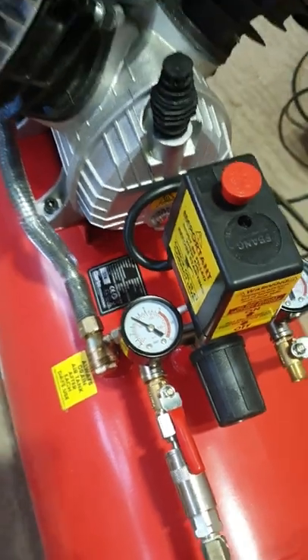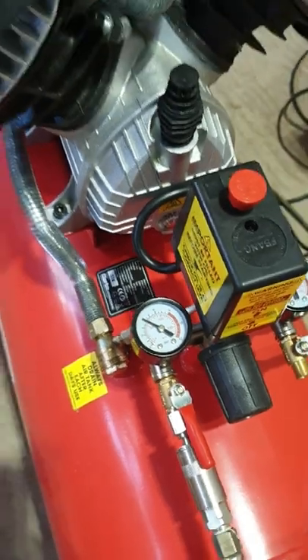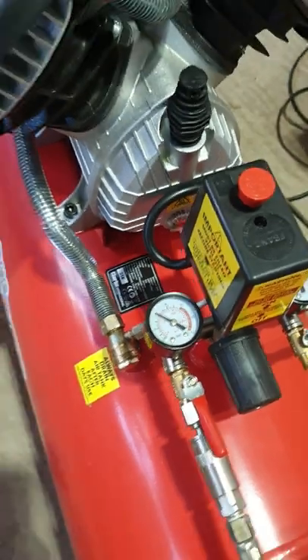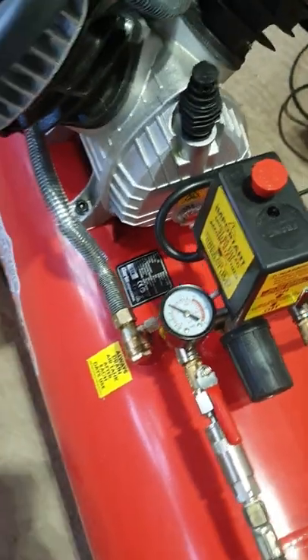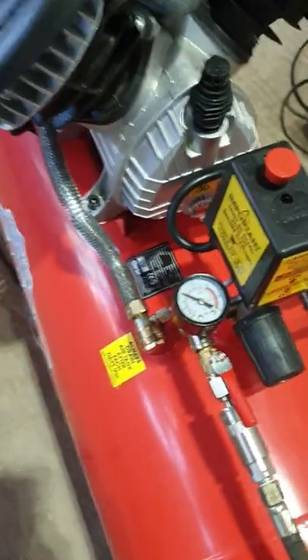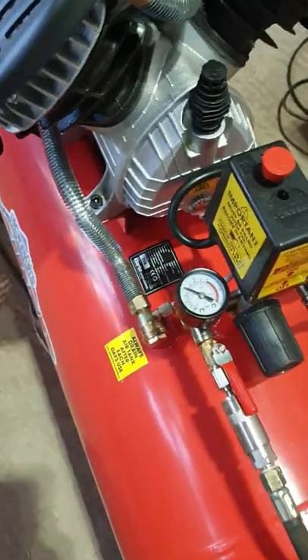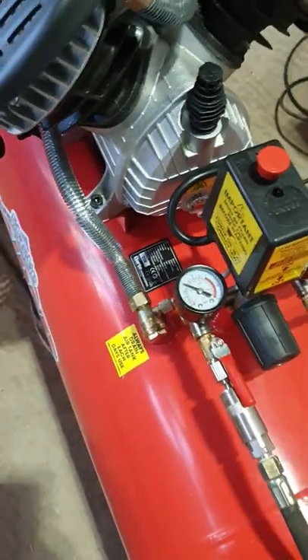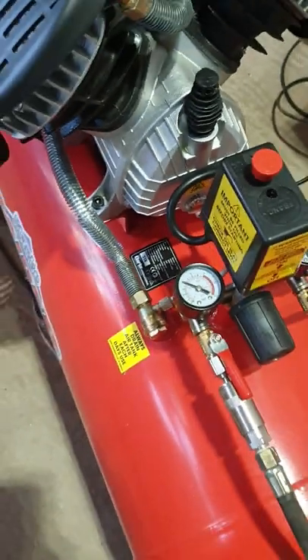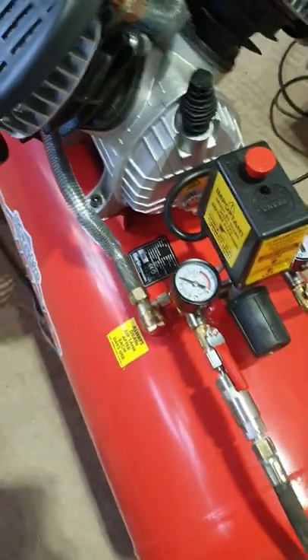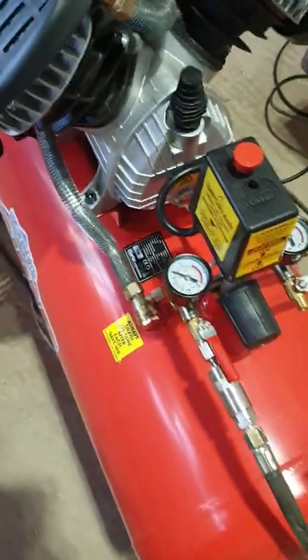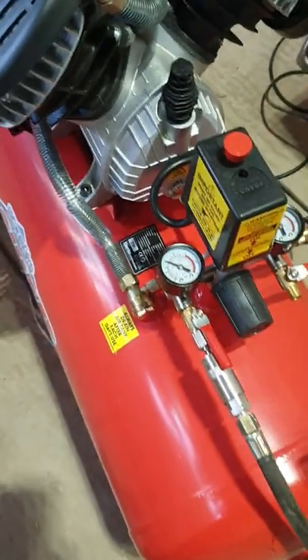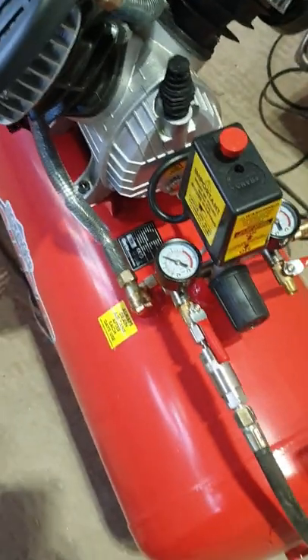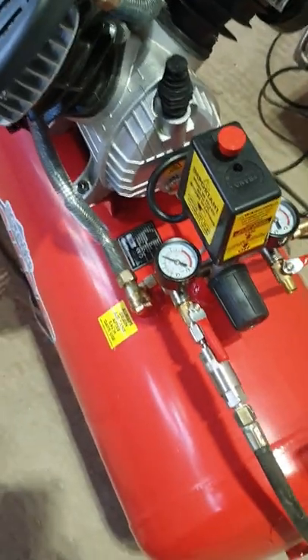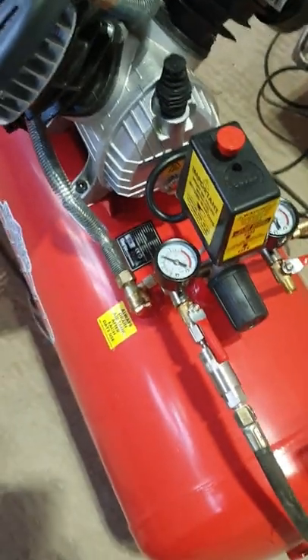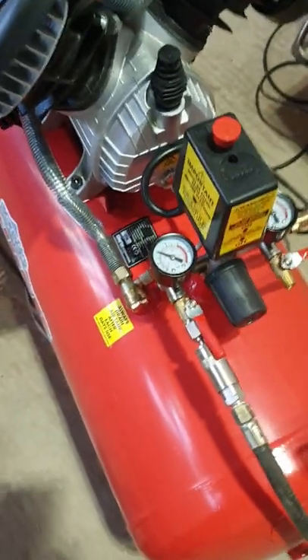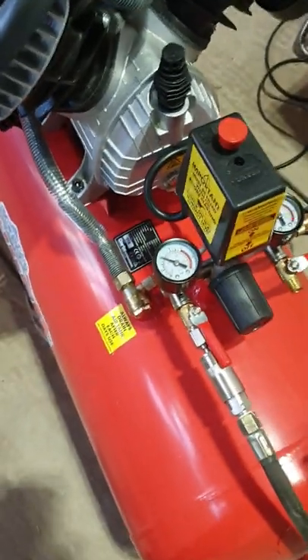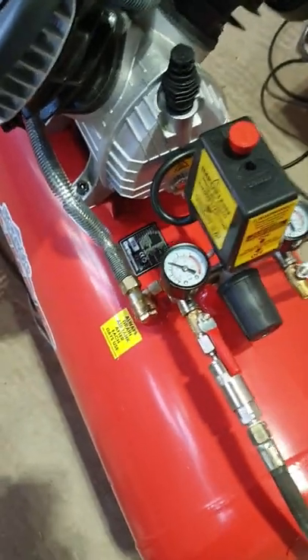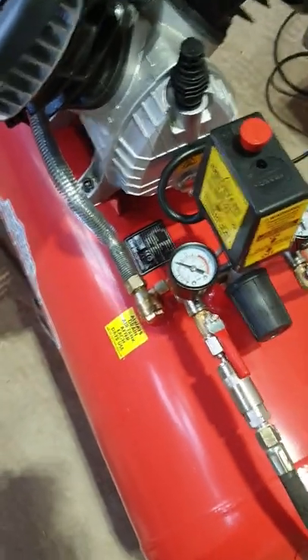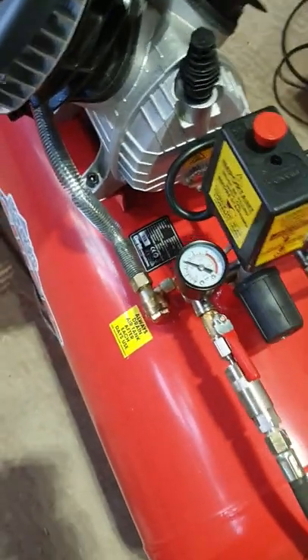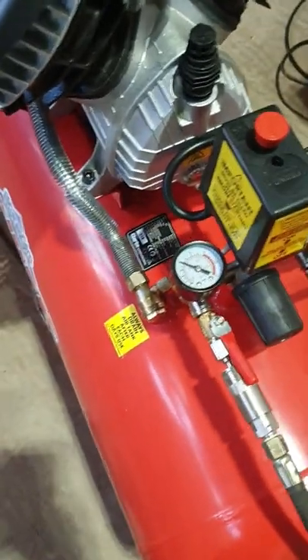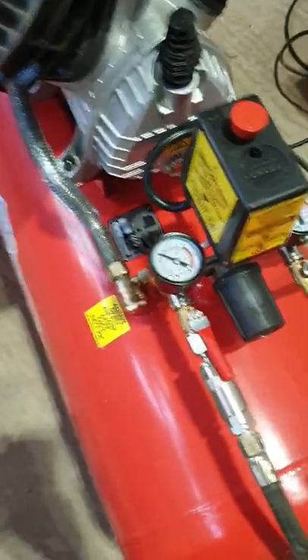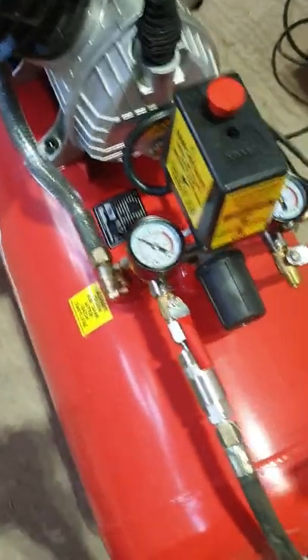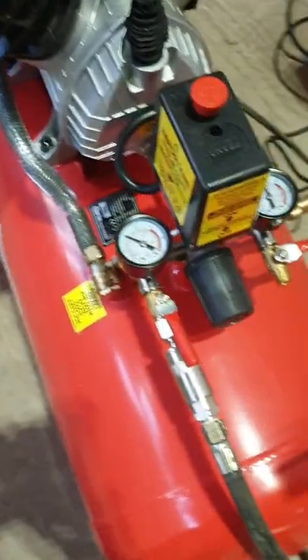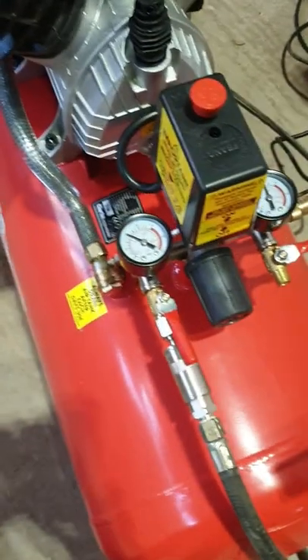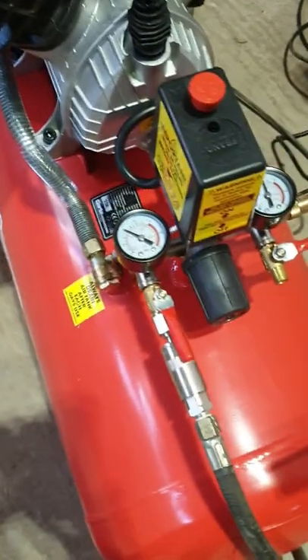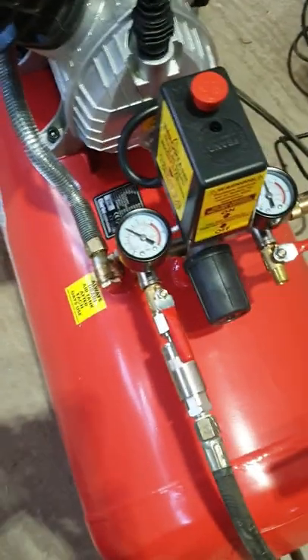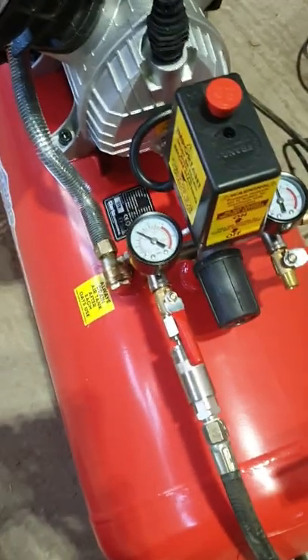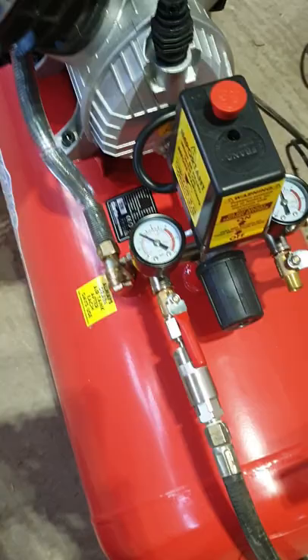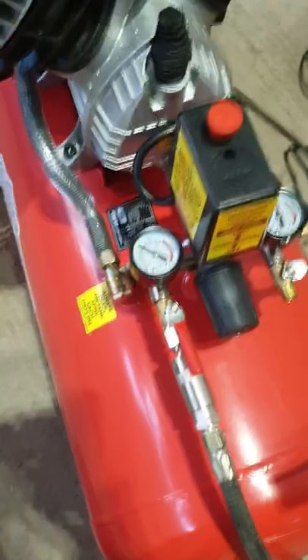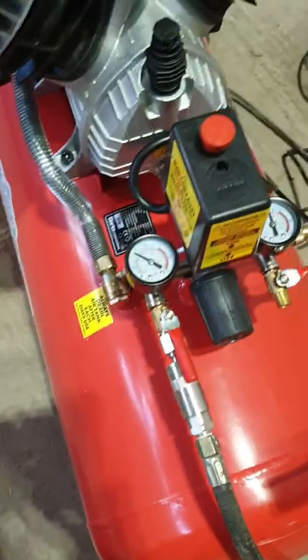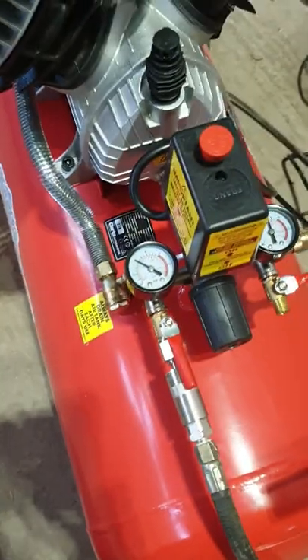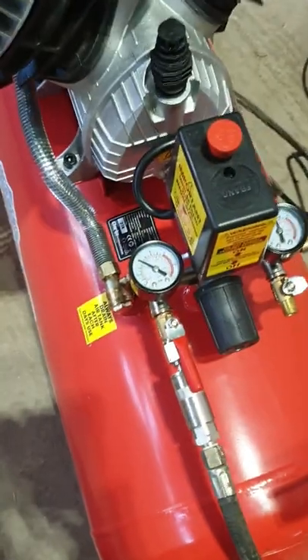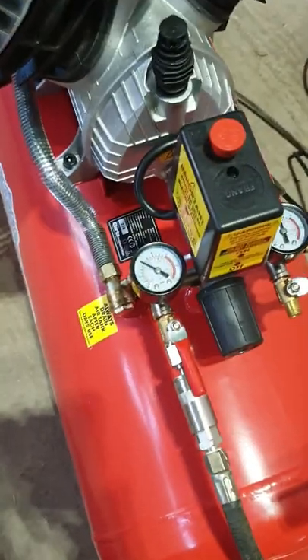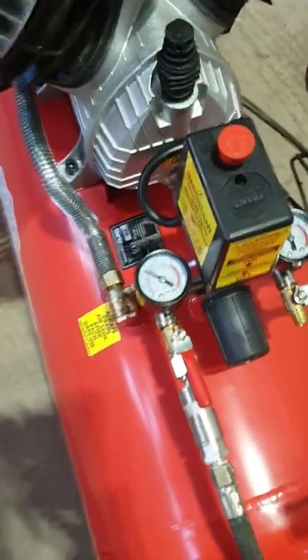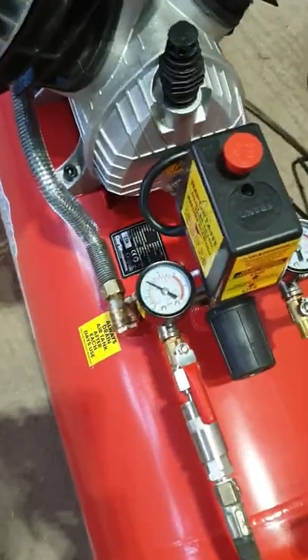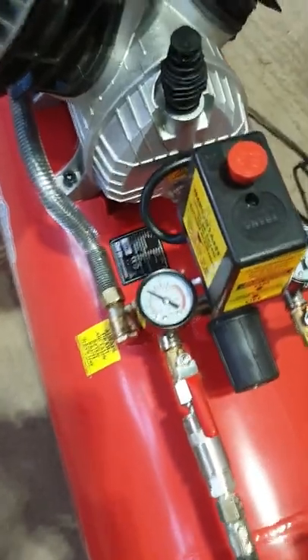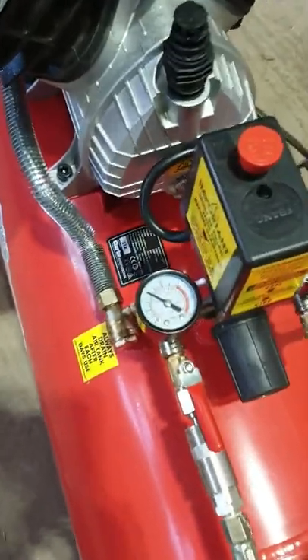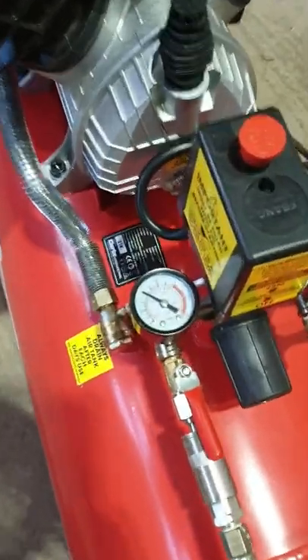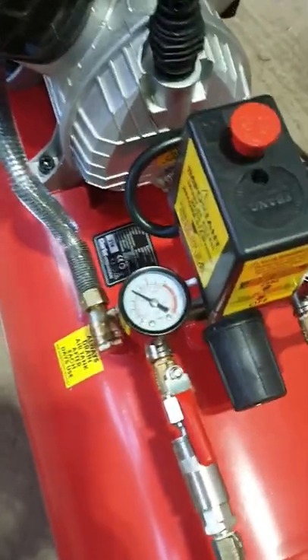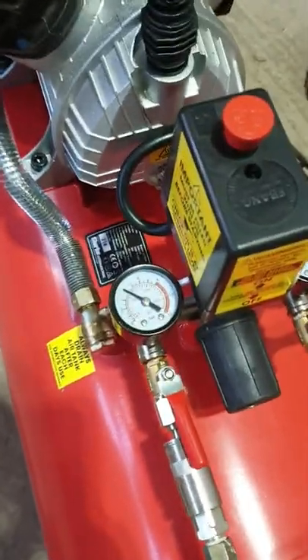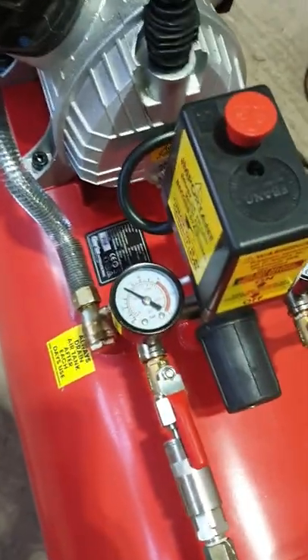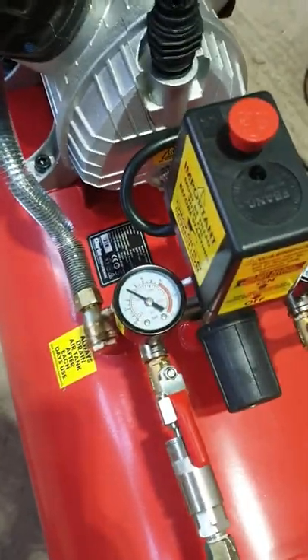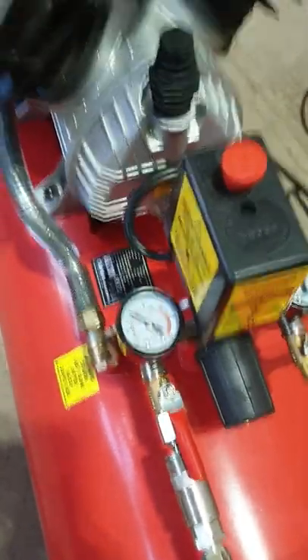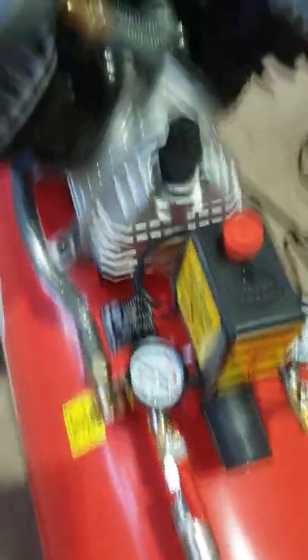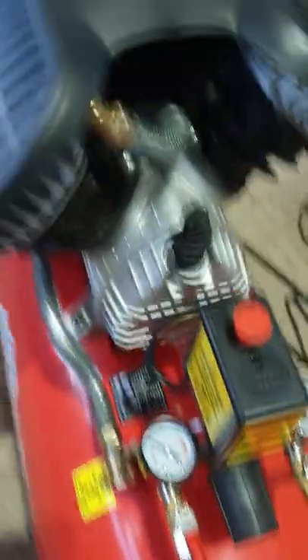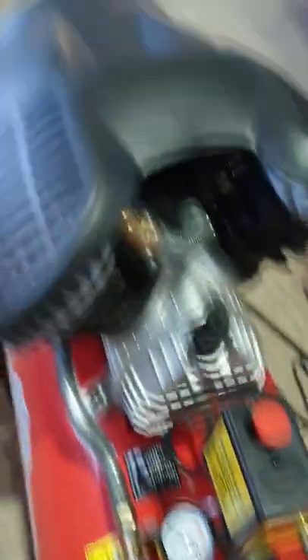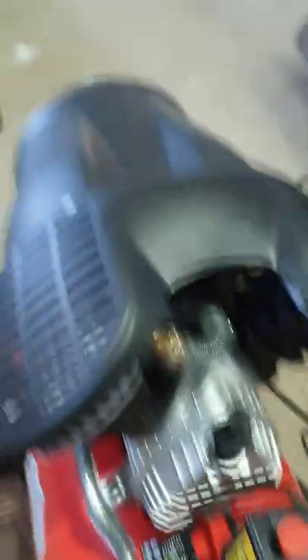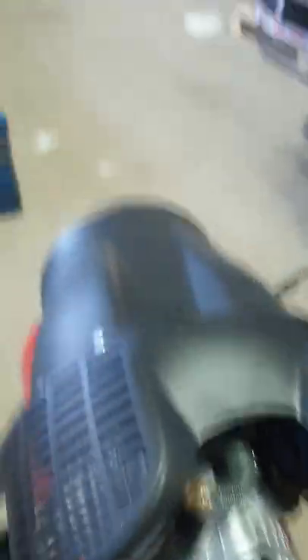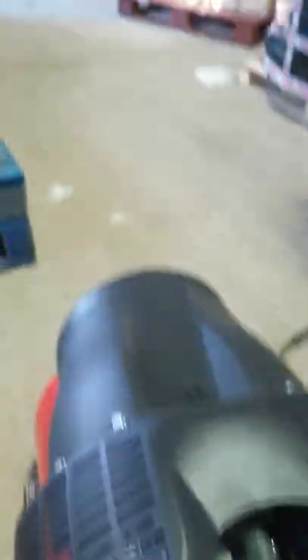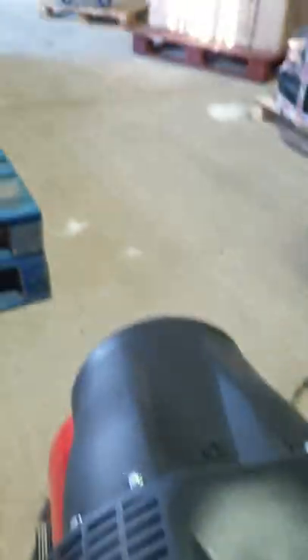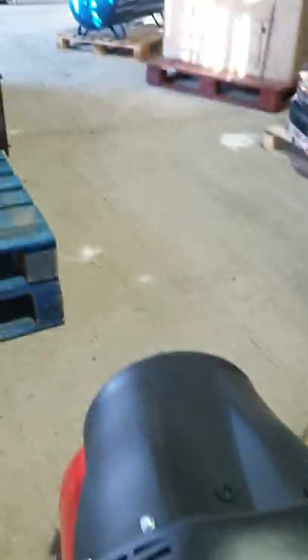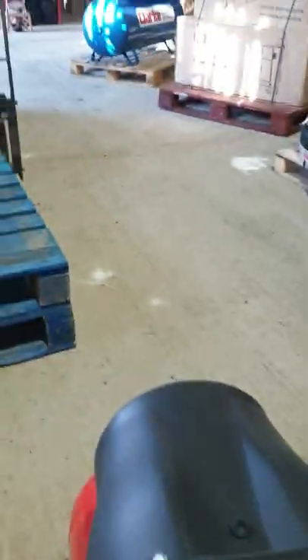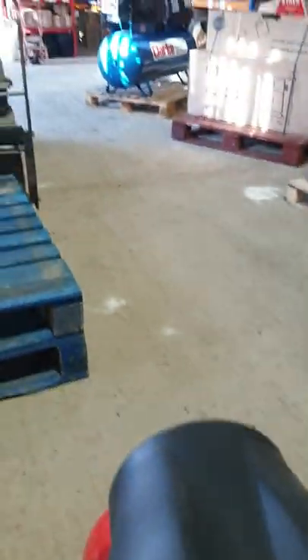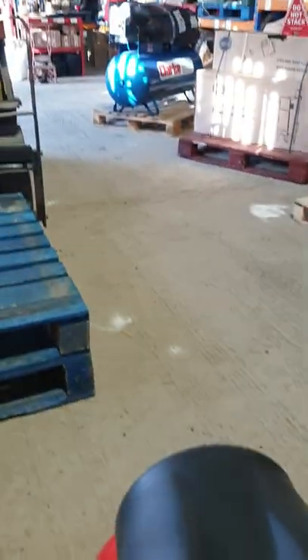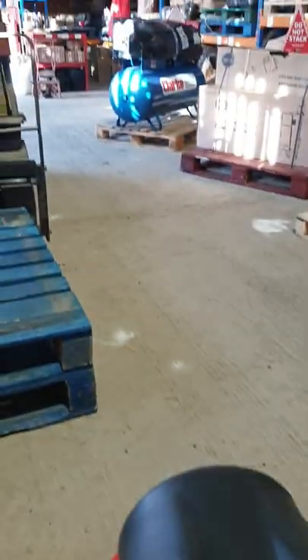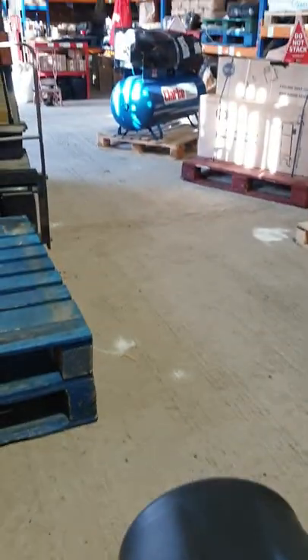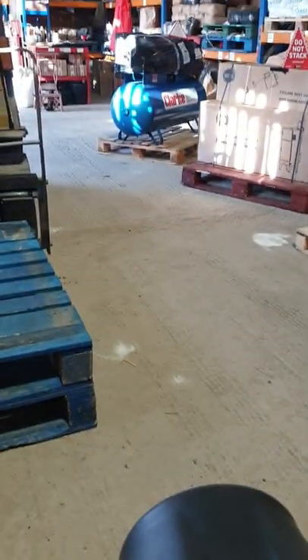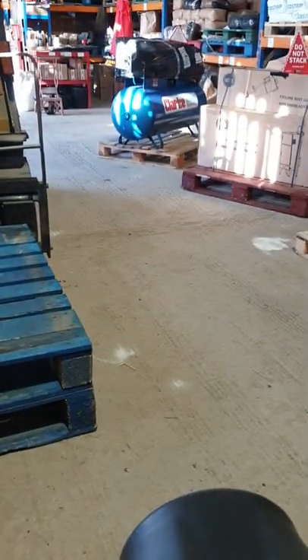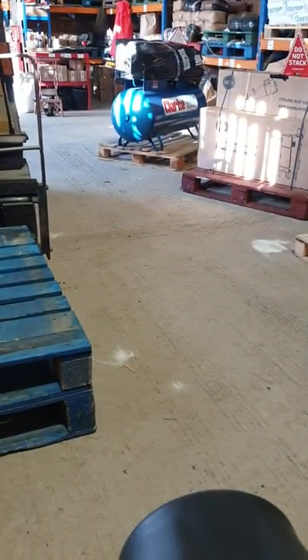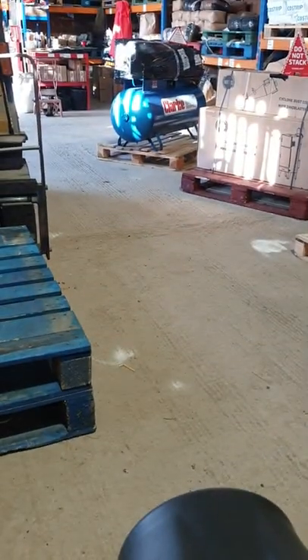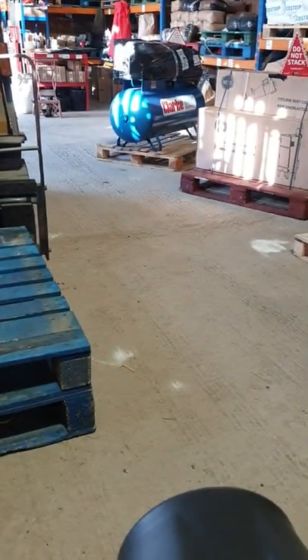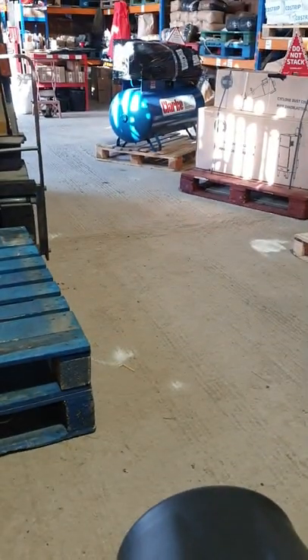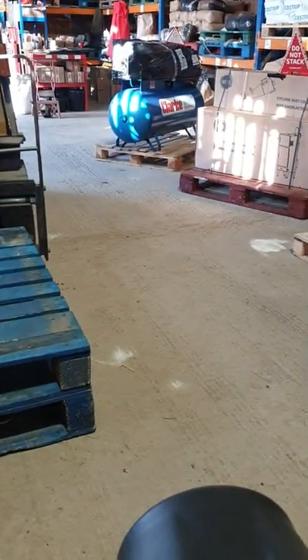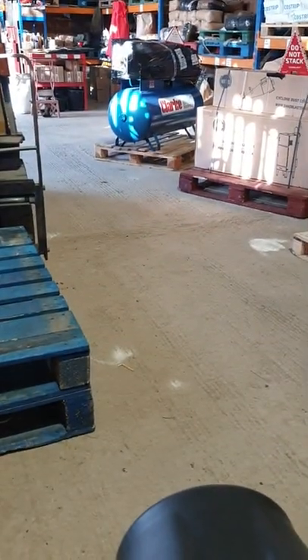Ideally, you need a big compressor — like an 18 CFM, like that one over there.